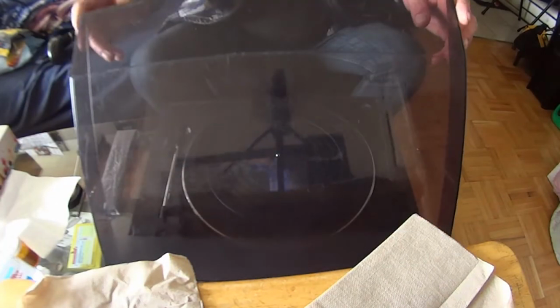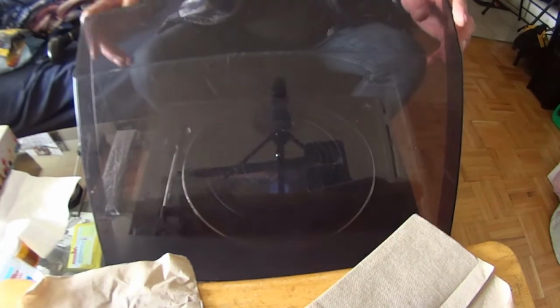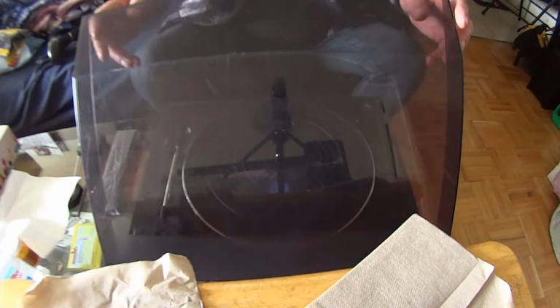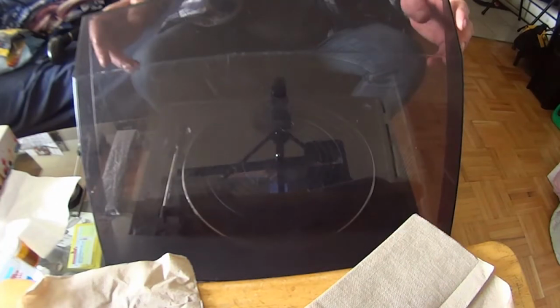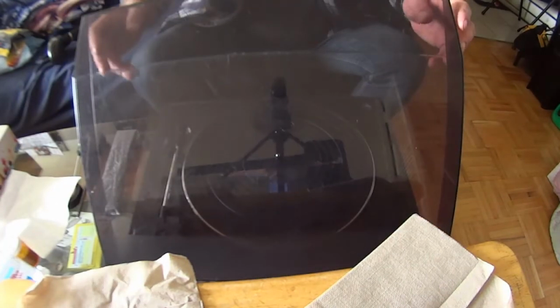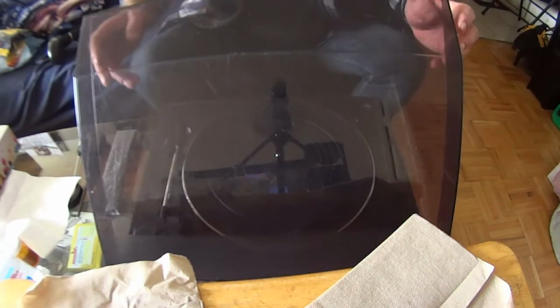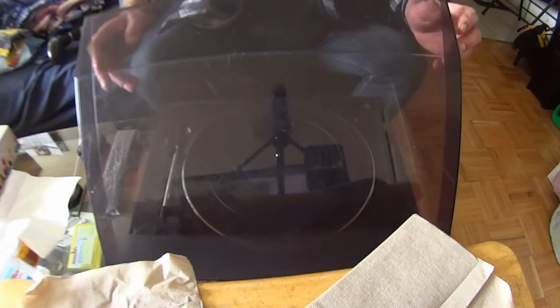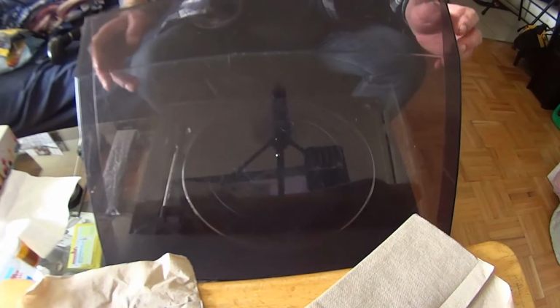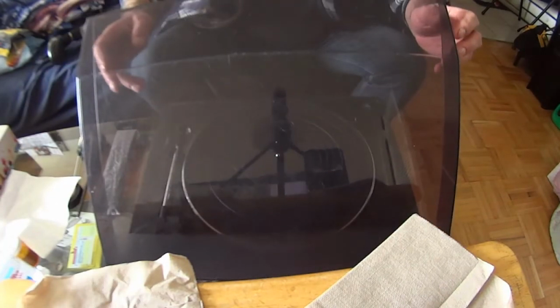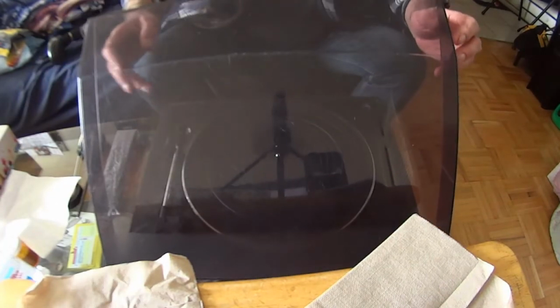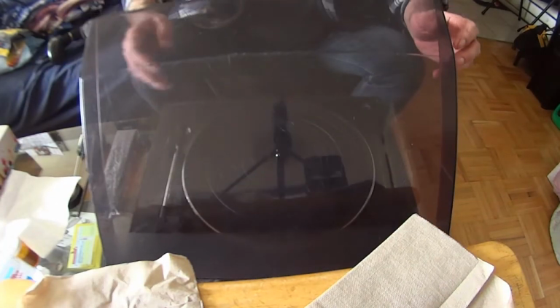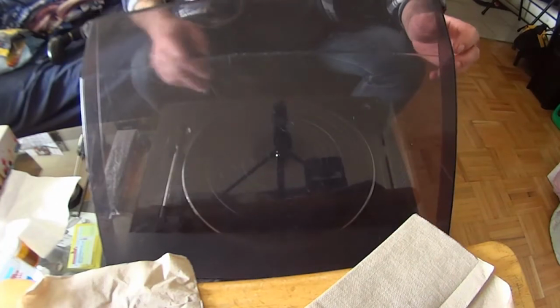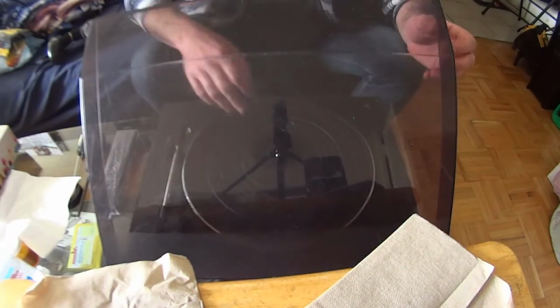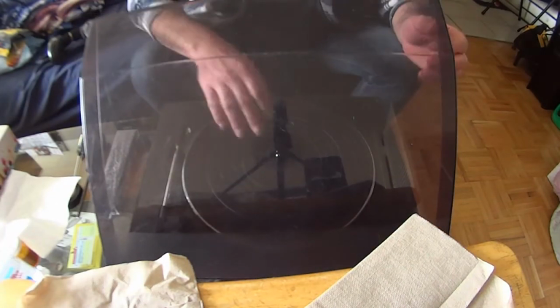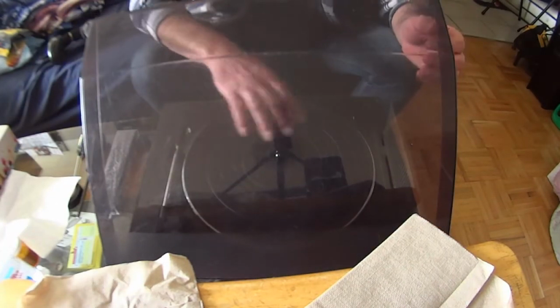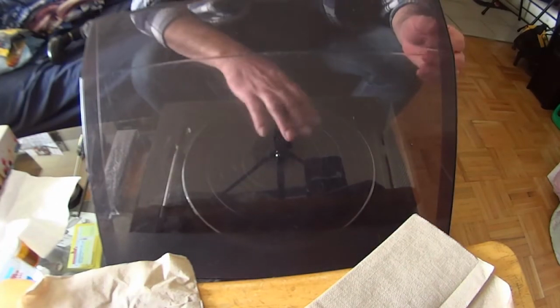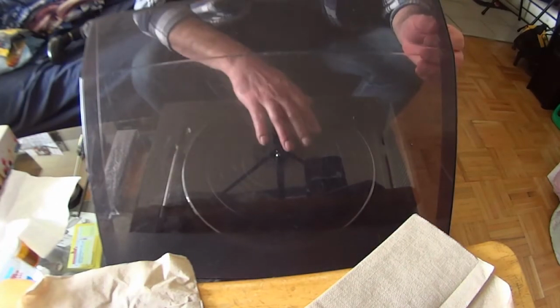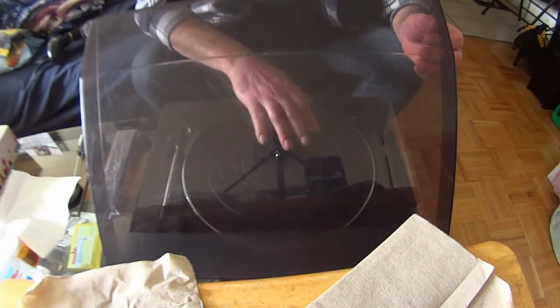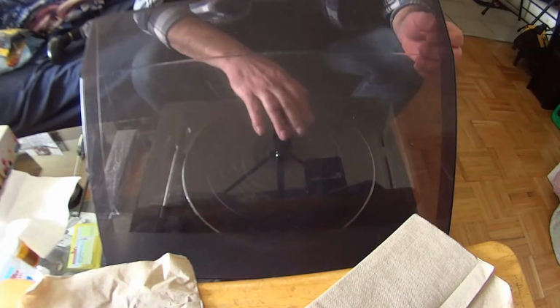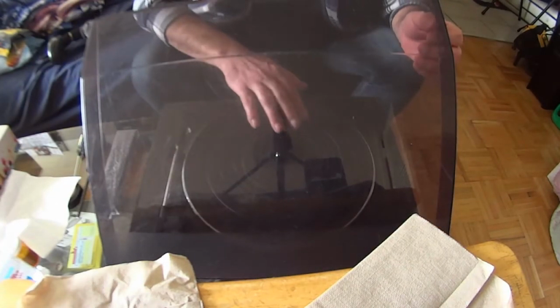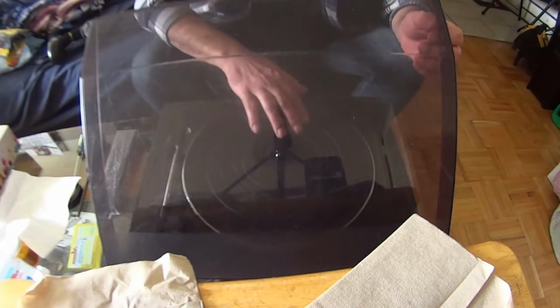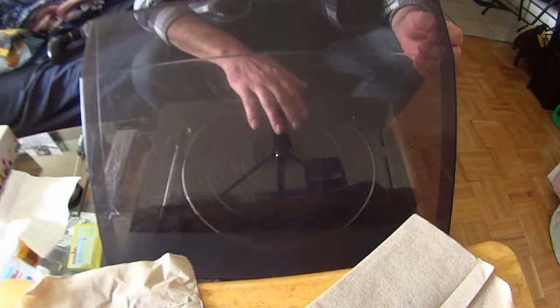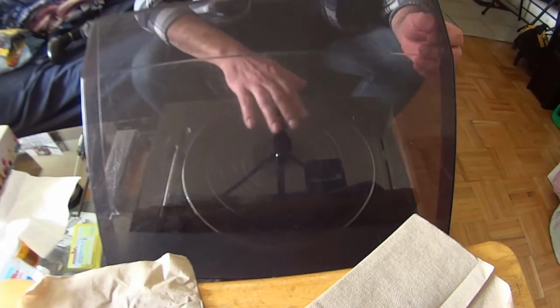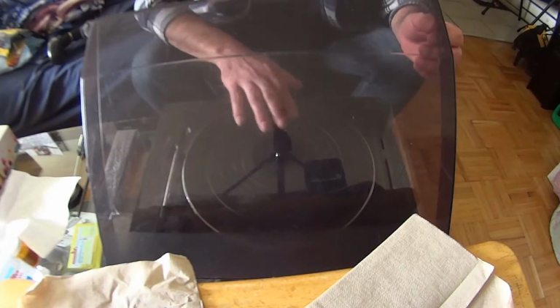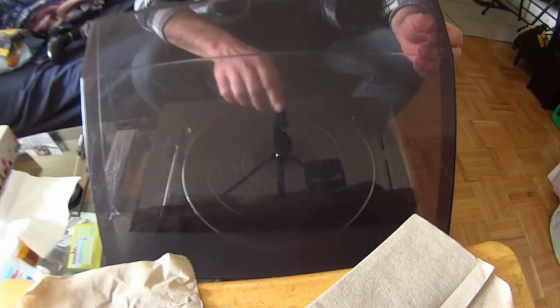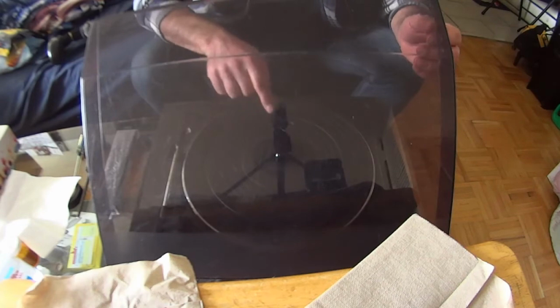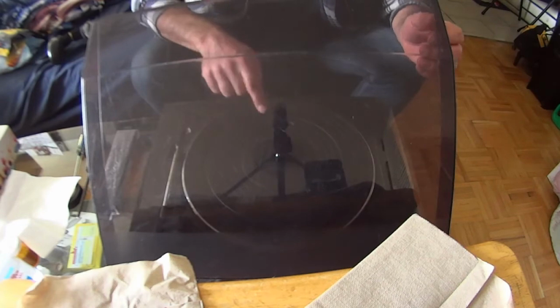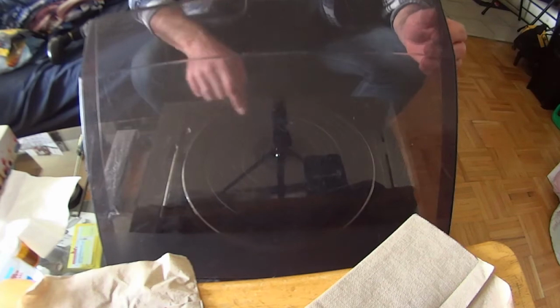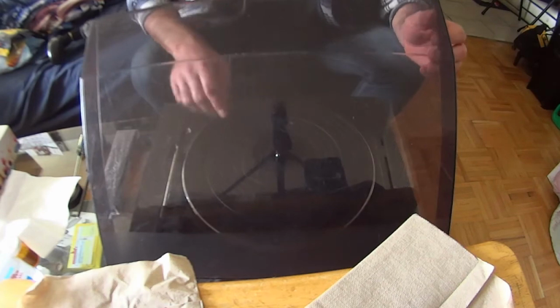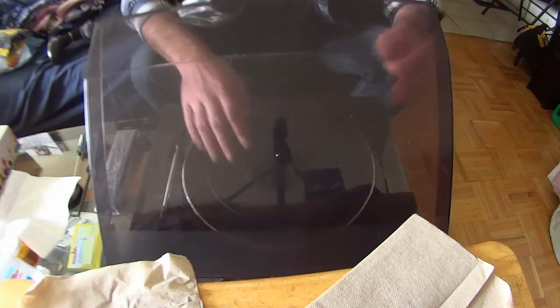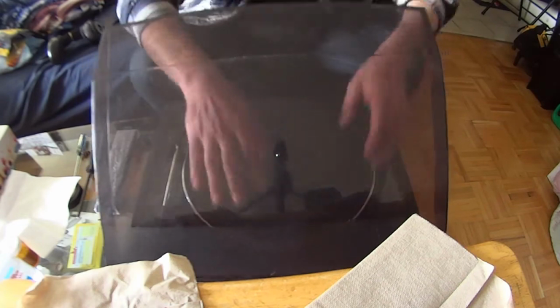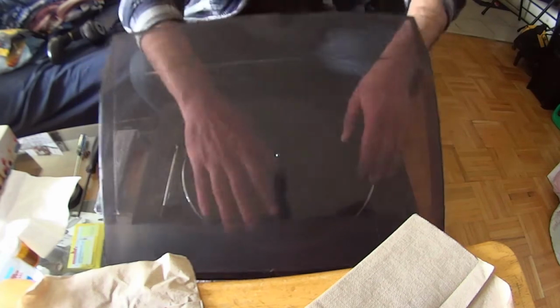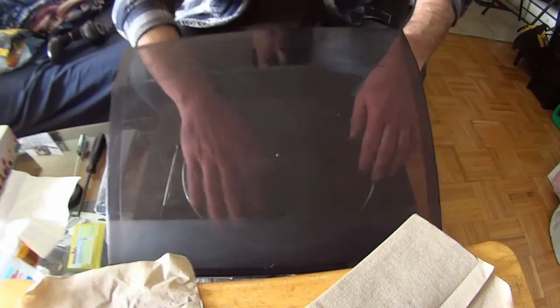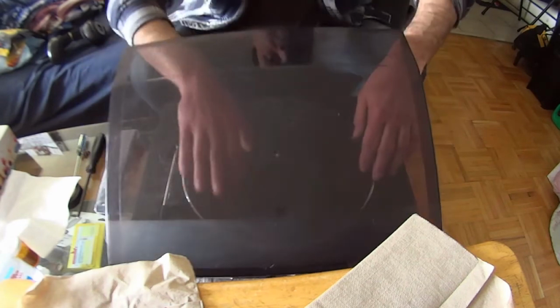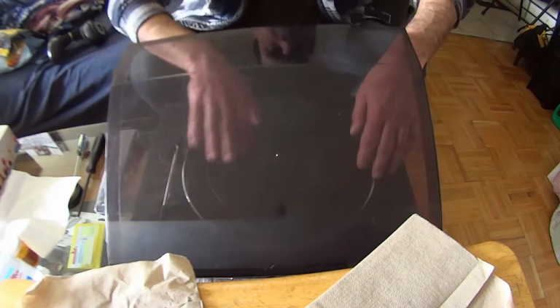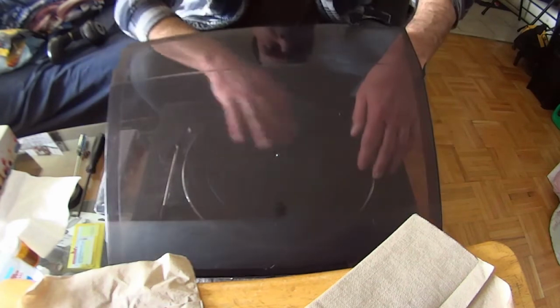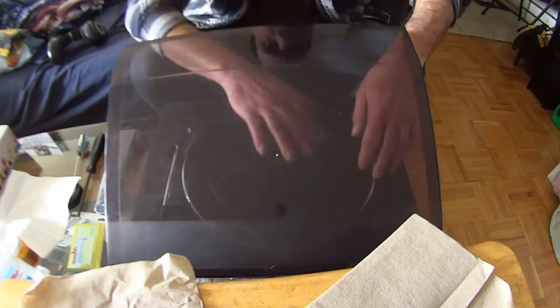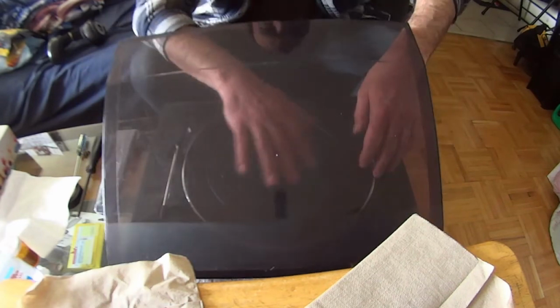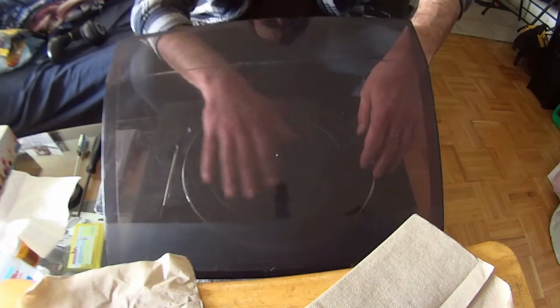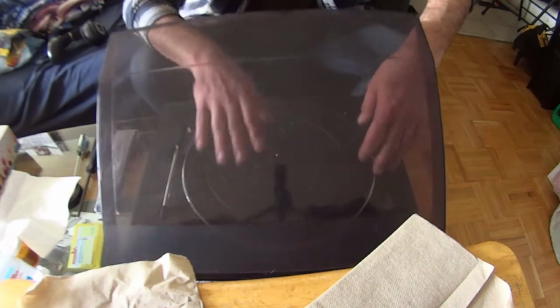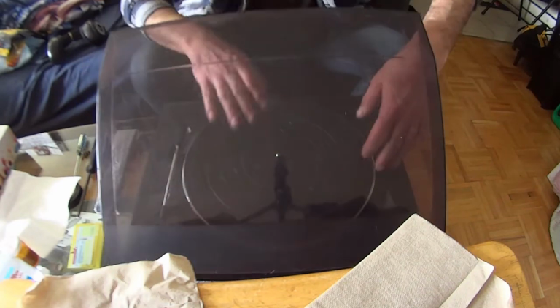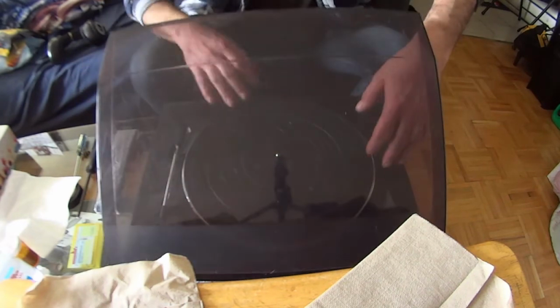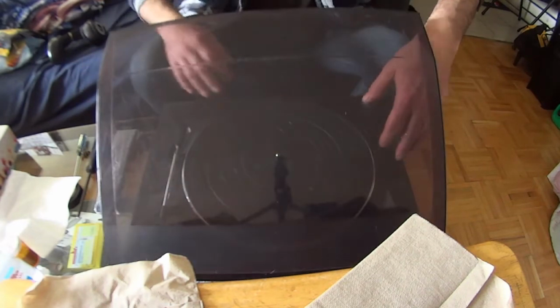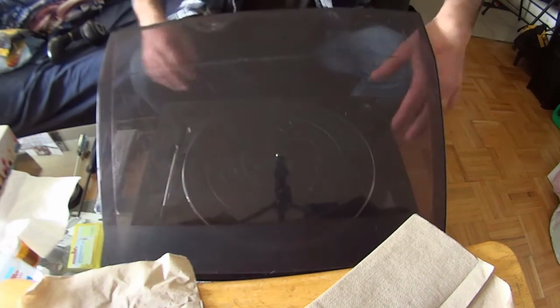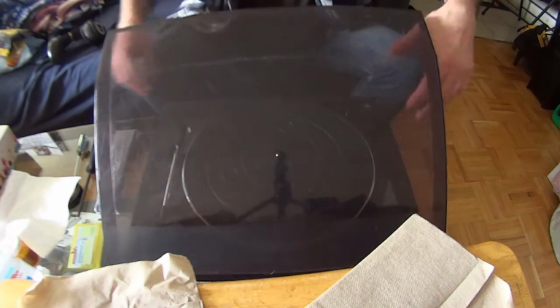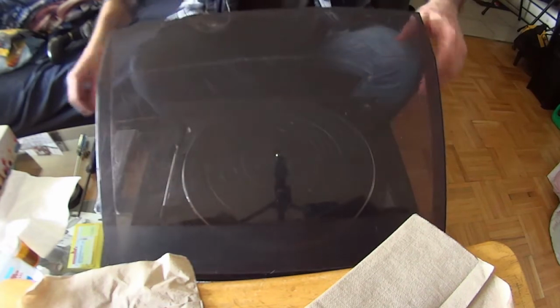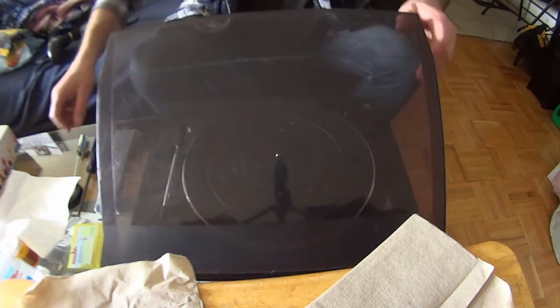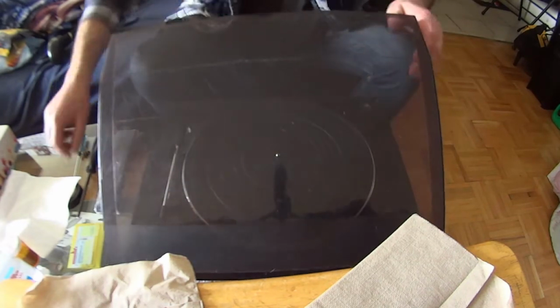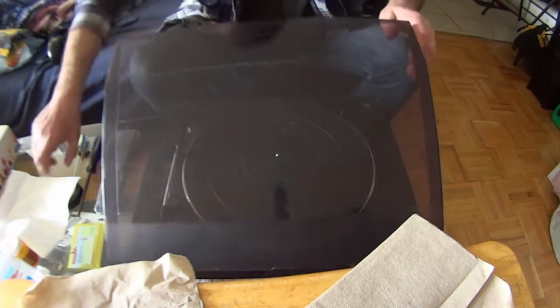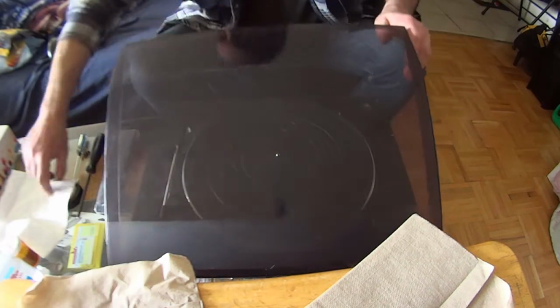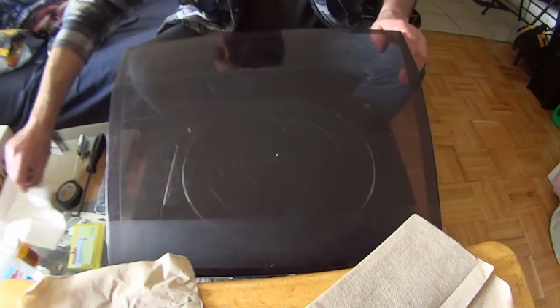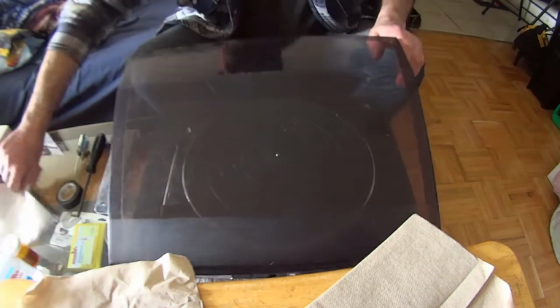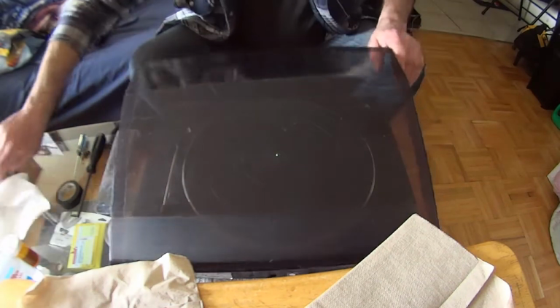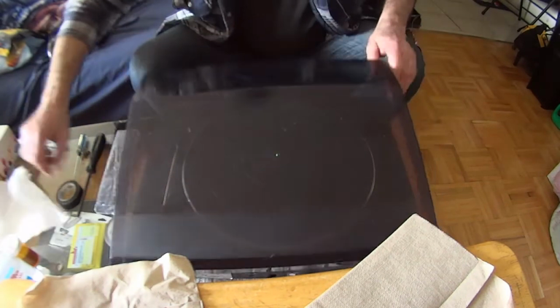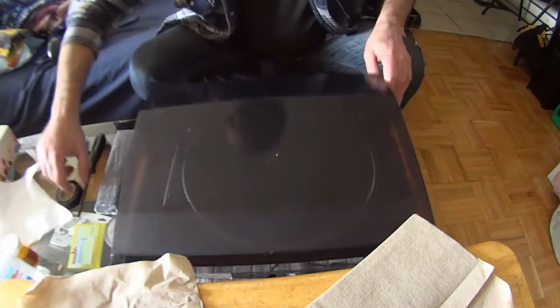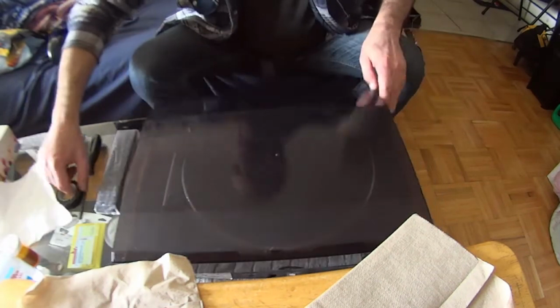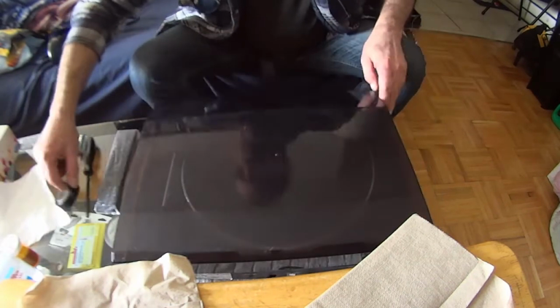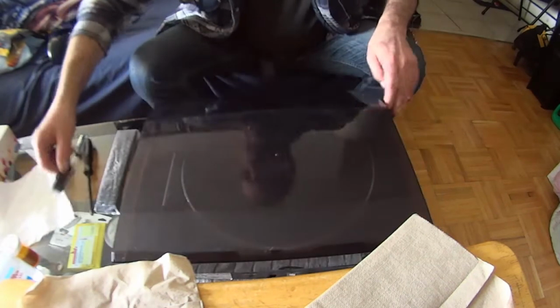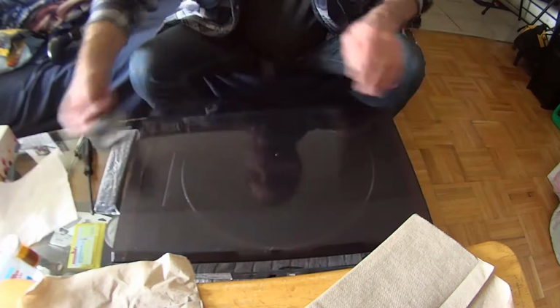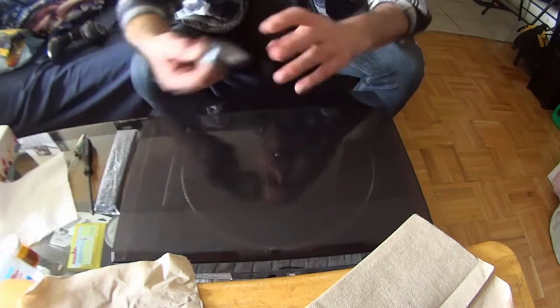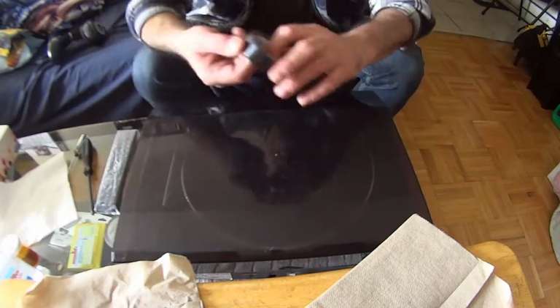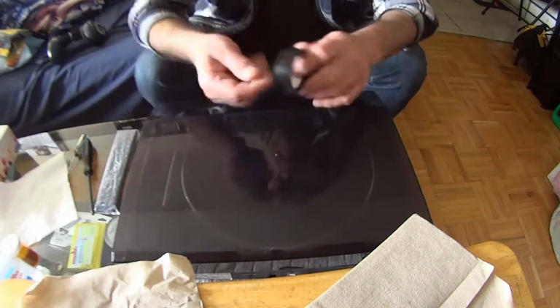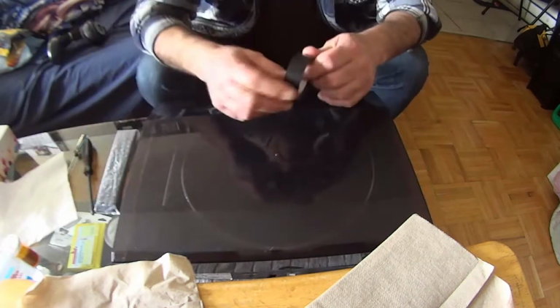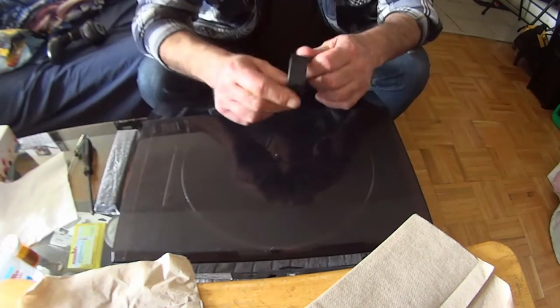I plug it in, you can hear it running, but the plate is stuck. So let's open this up.